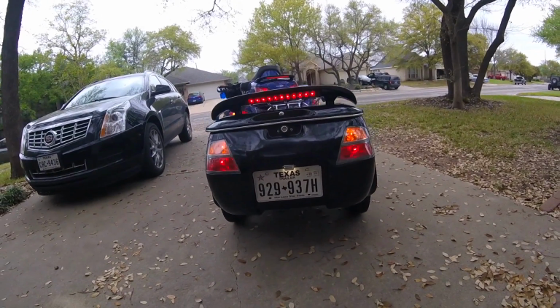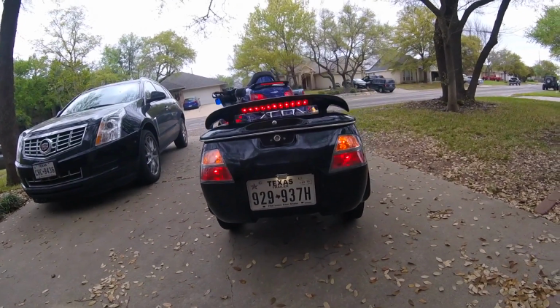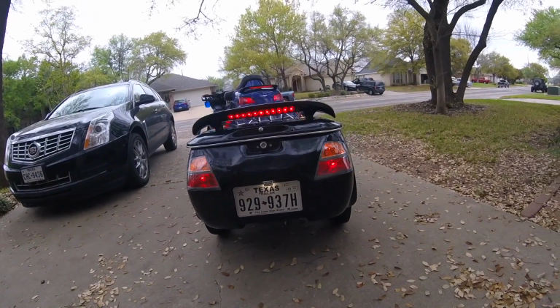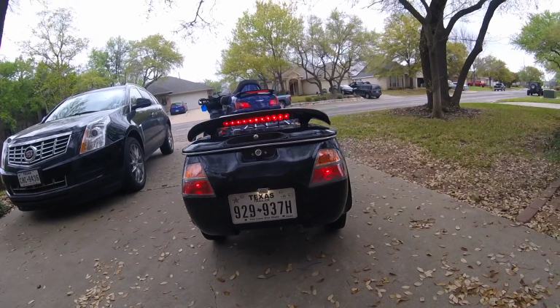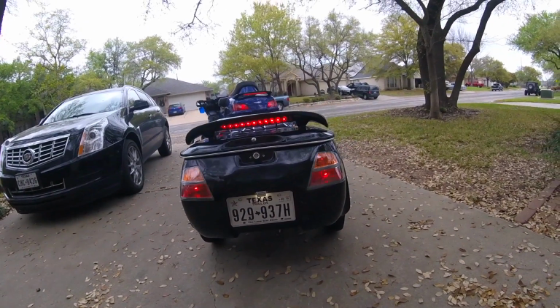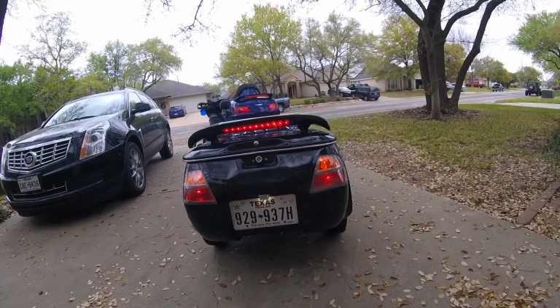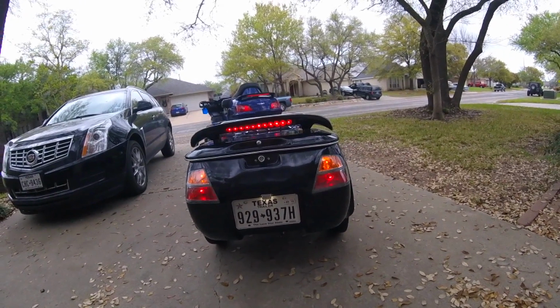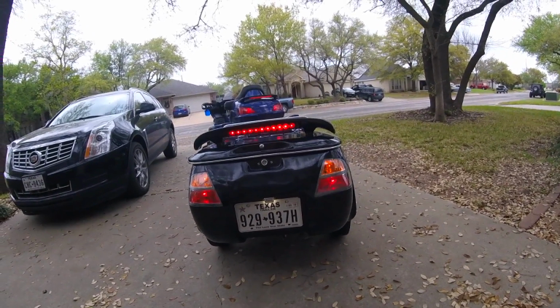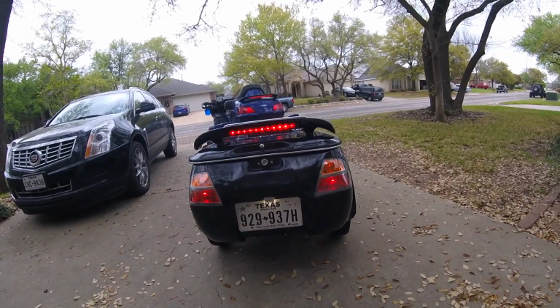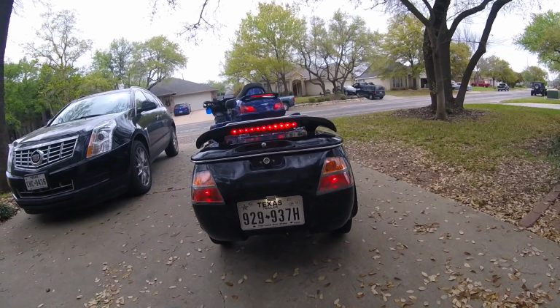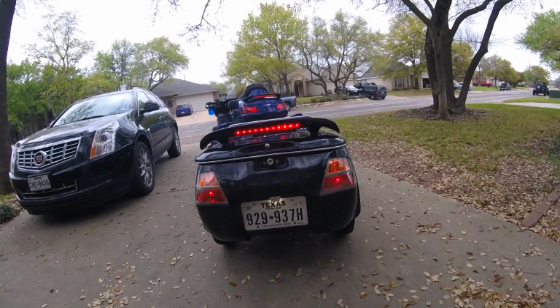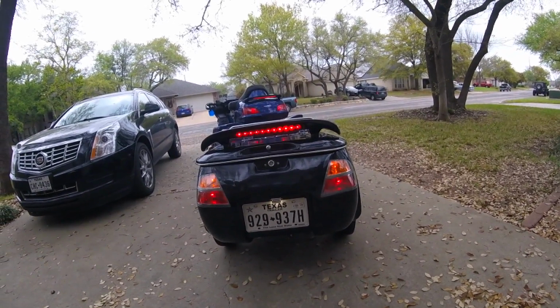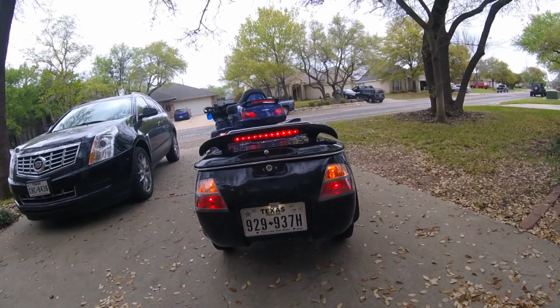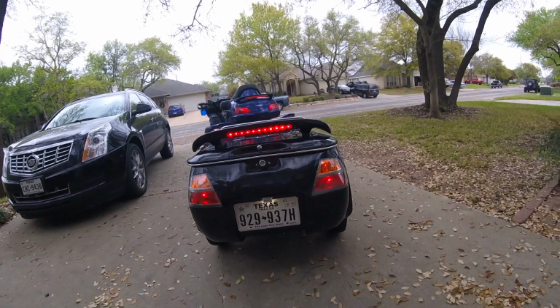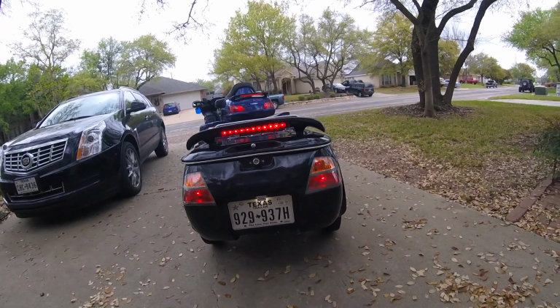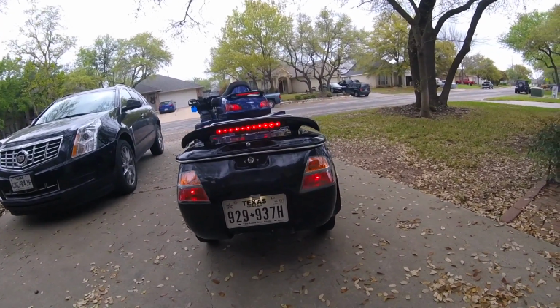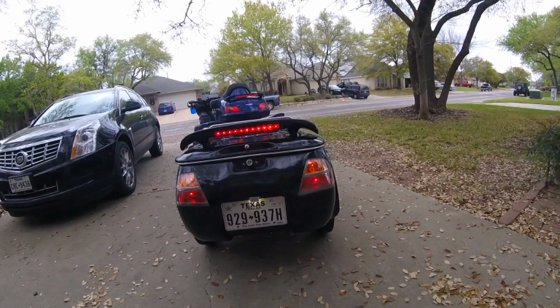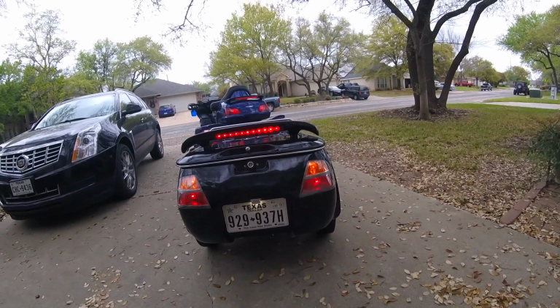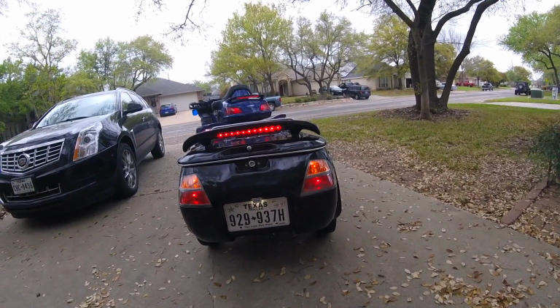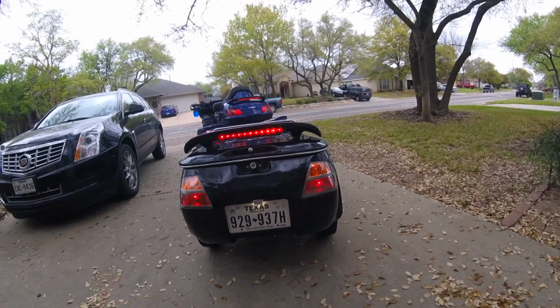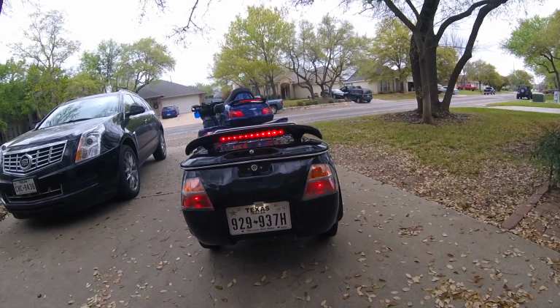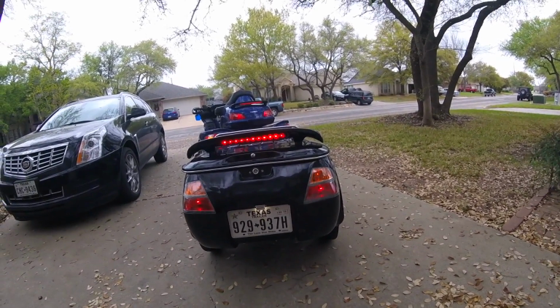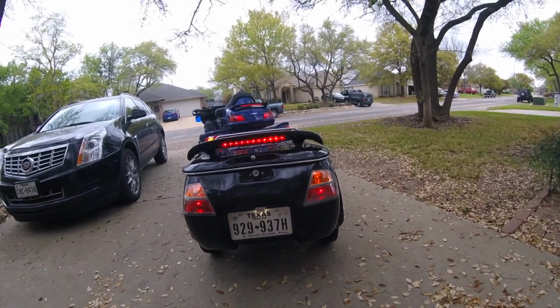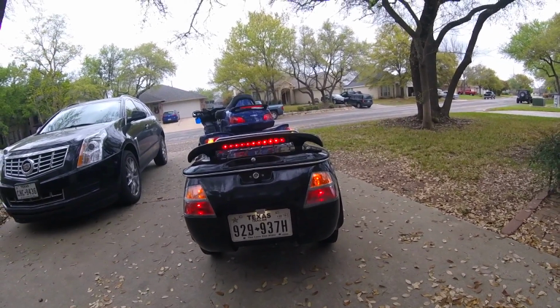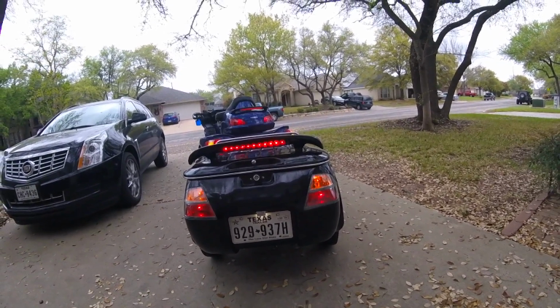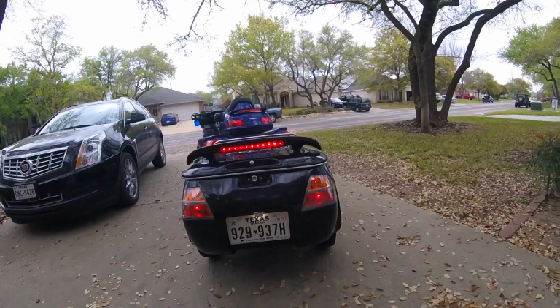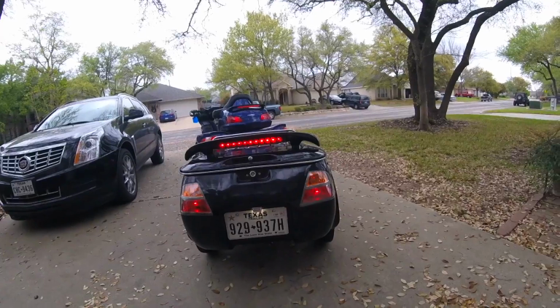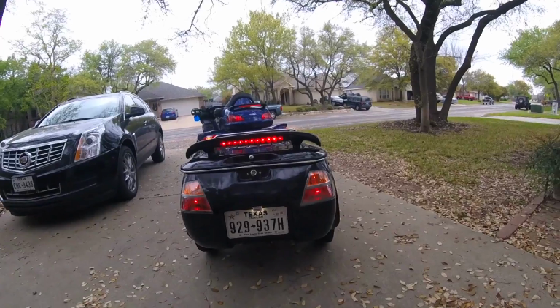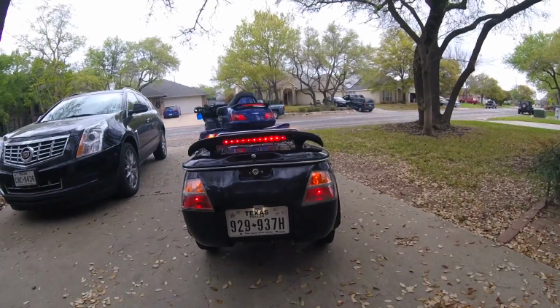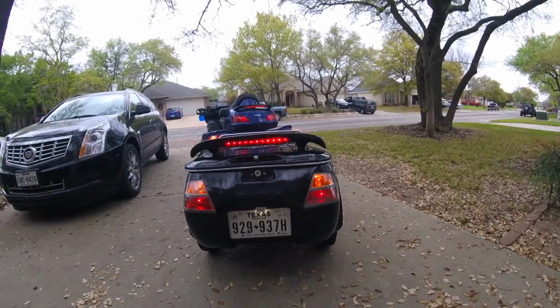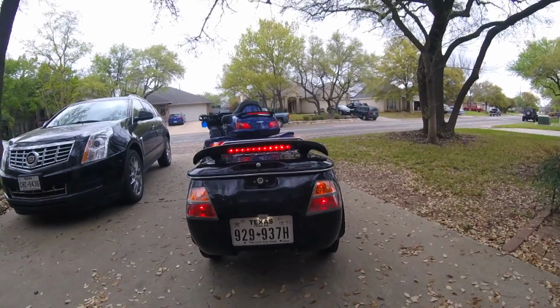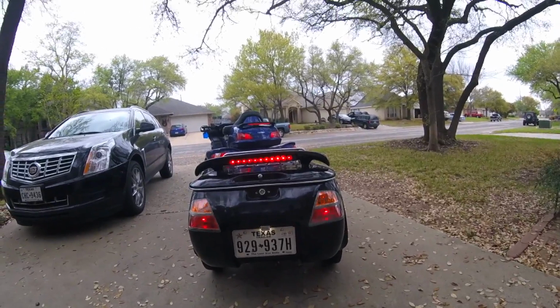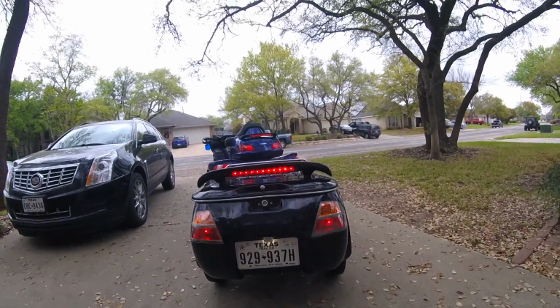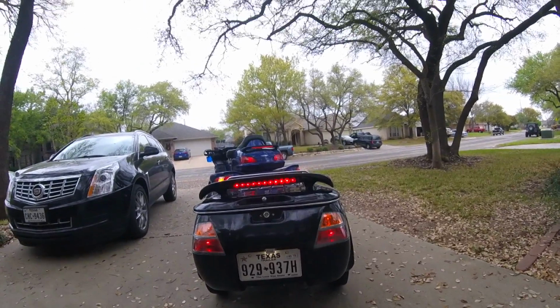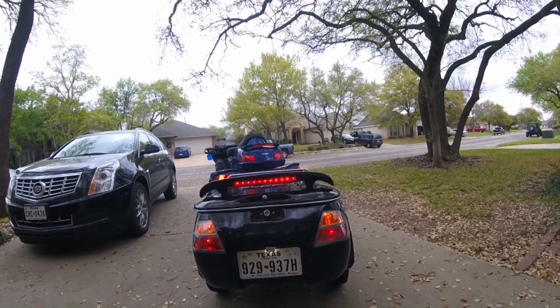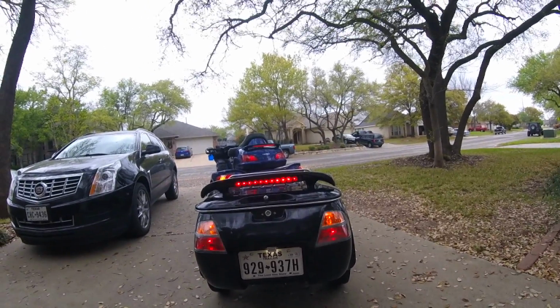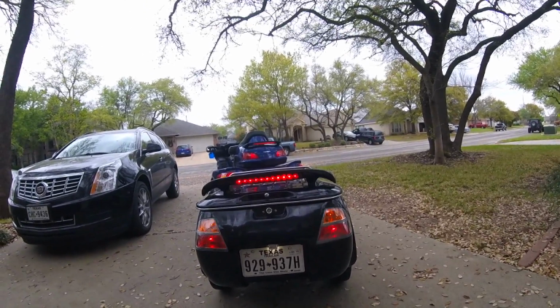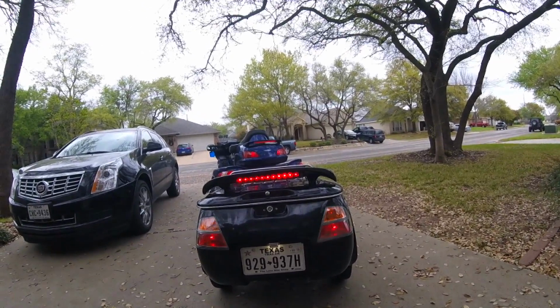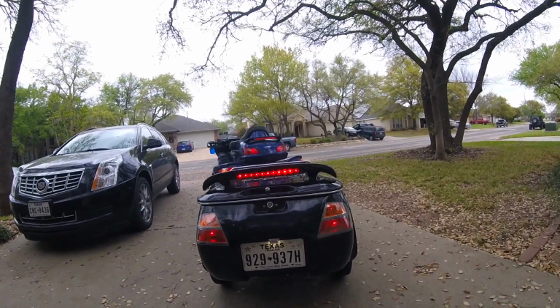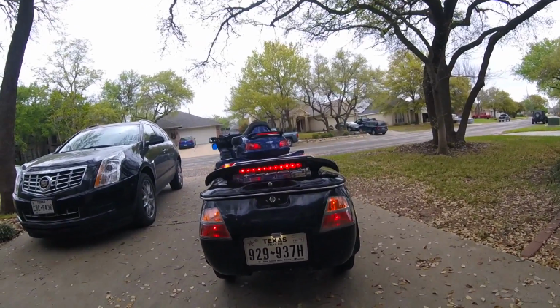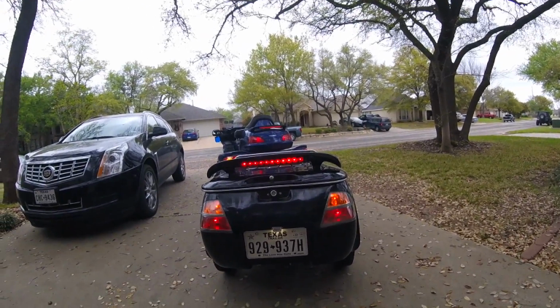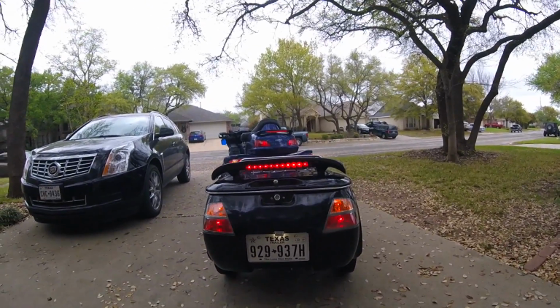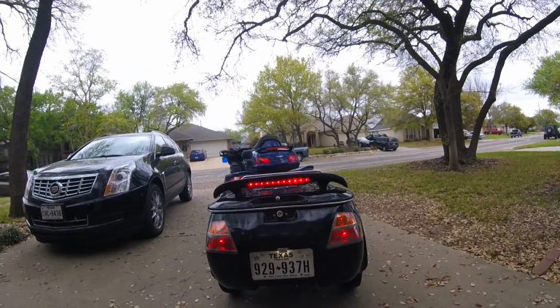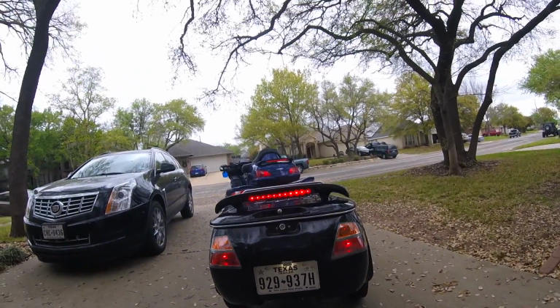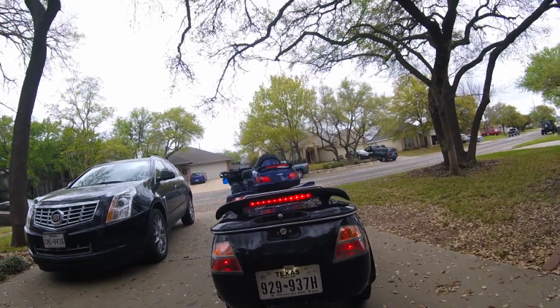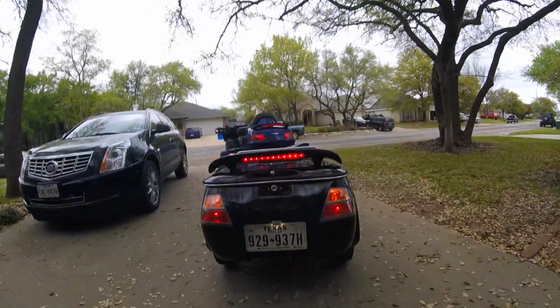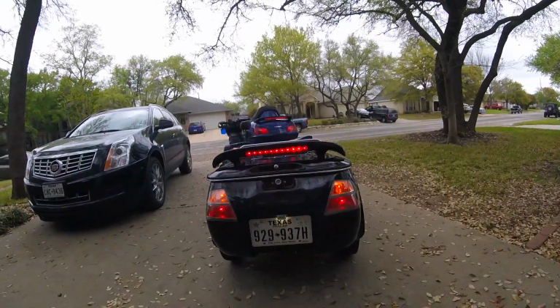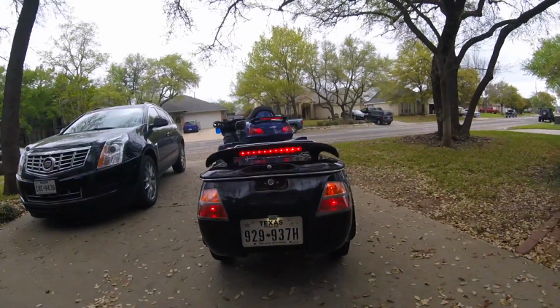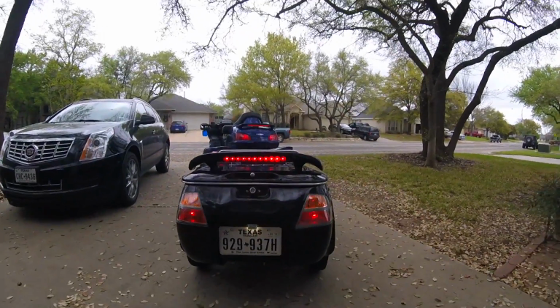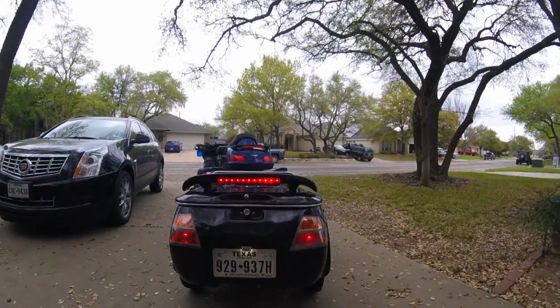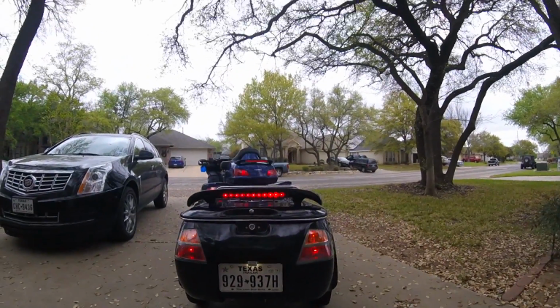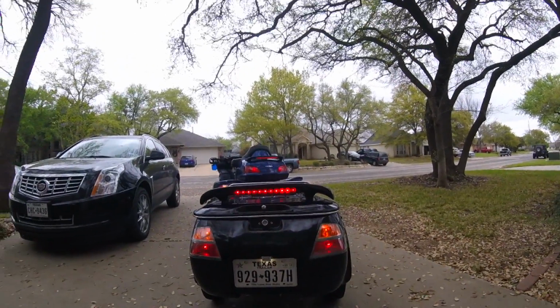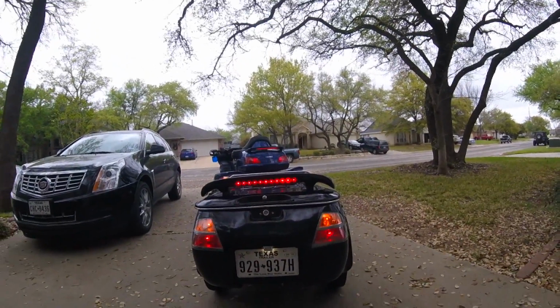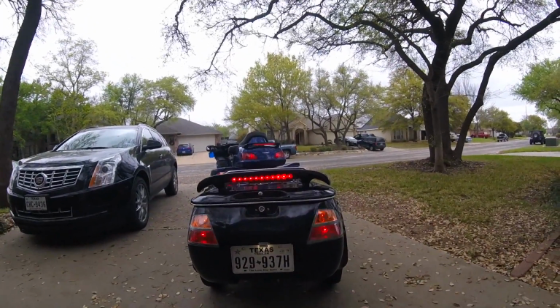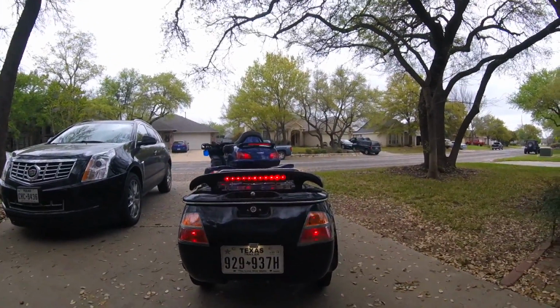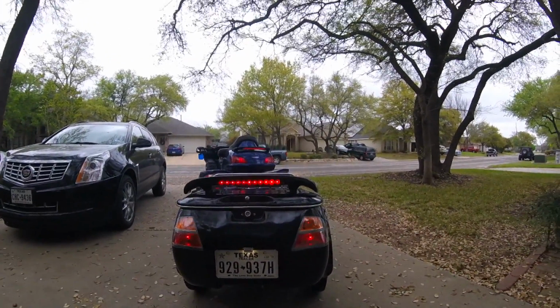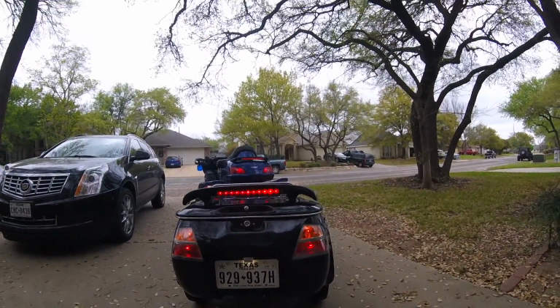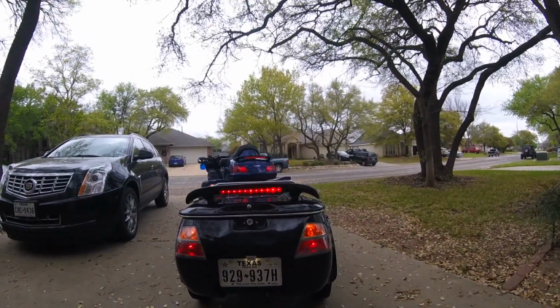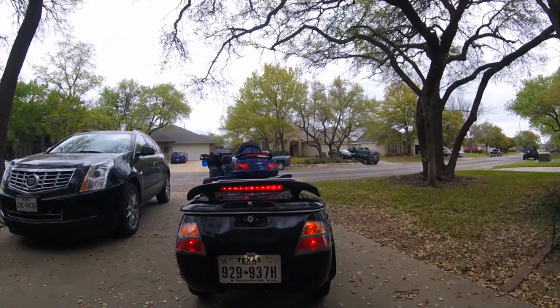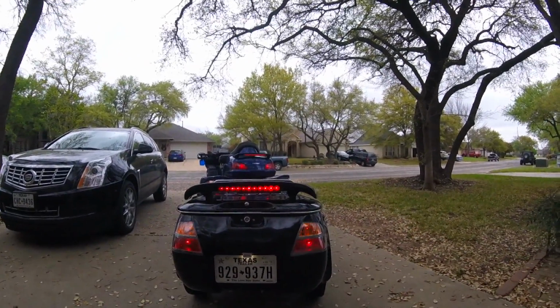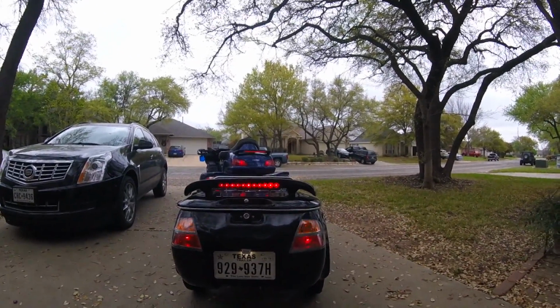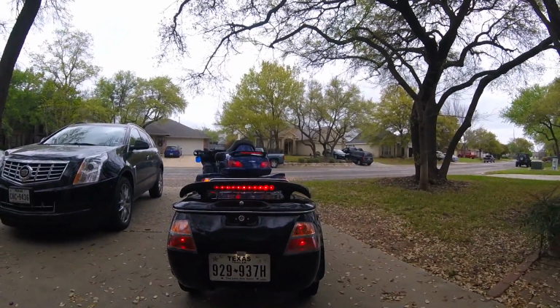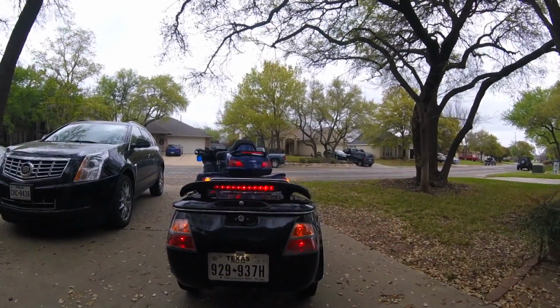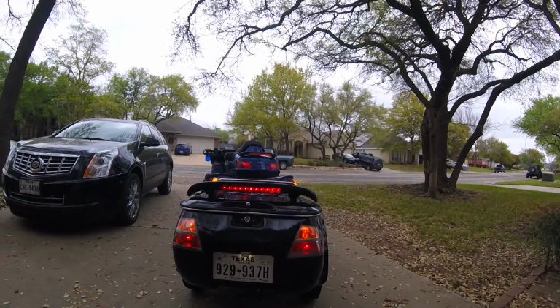Now I'll take it for a test drive. I'm going to put this camera on the trailer because I think it's a pretty cool view.